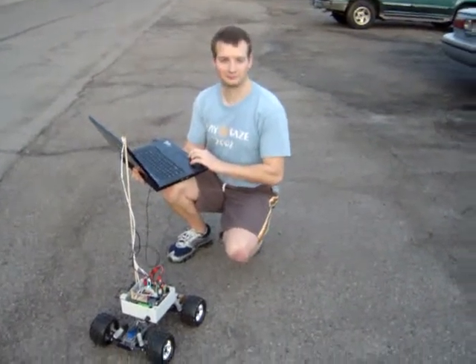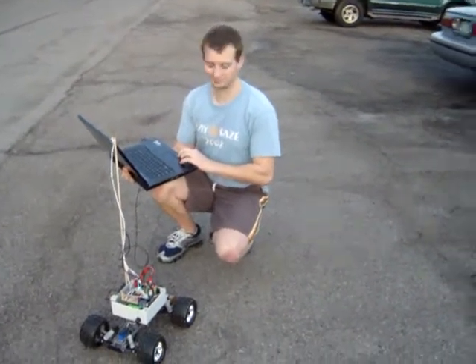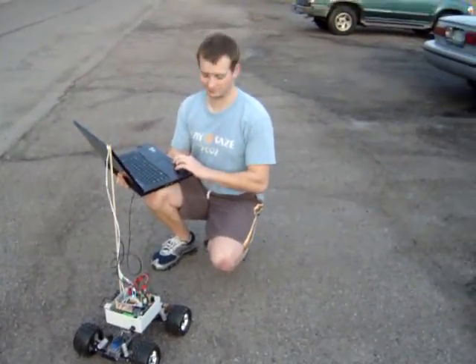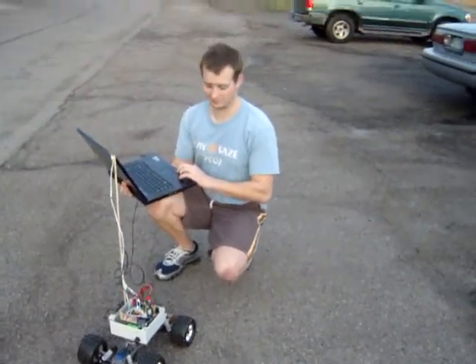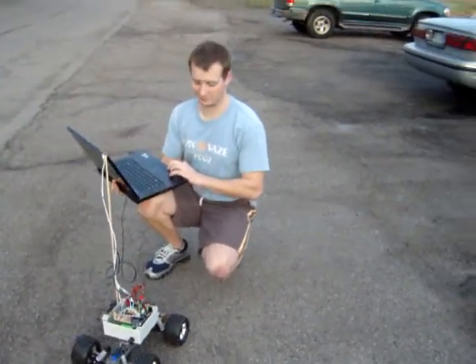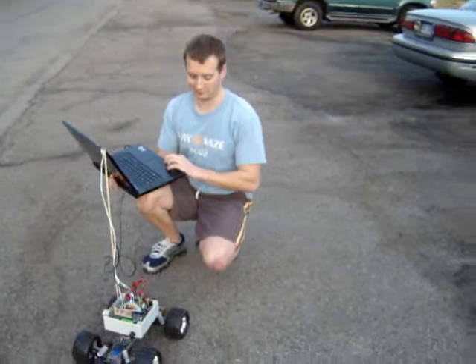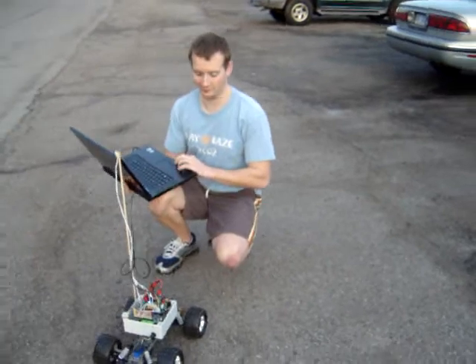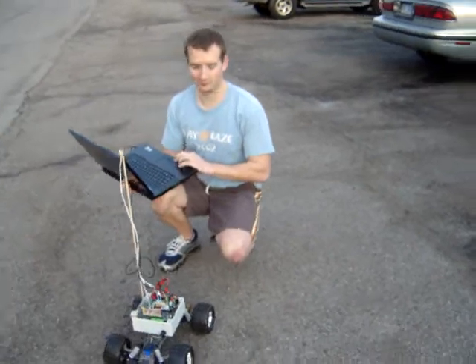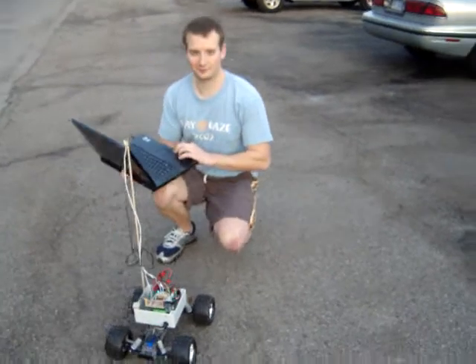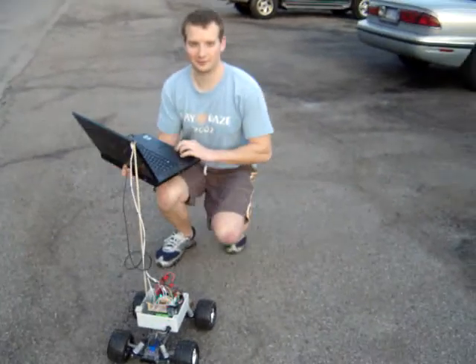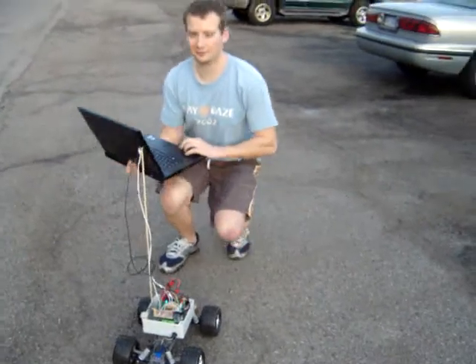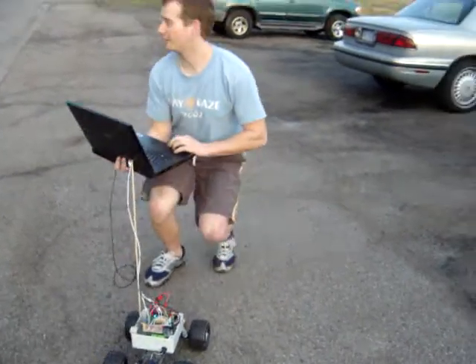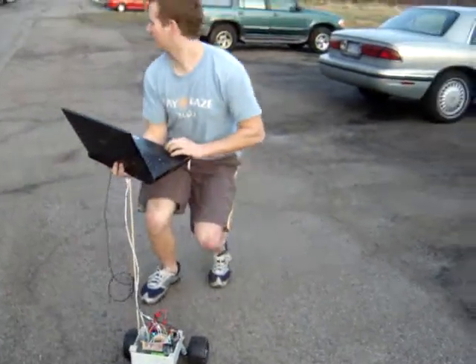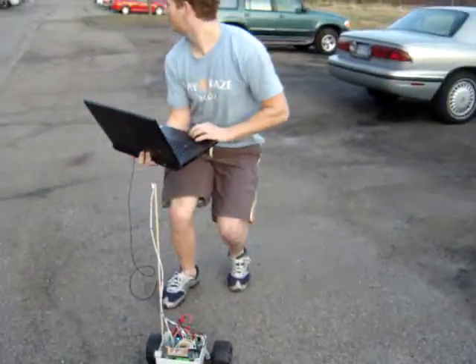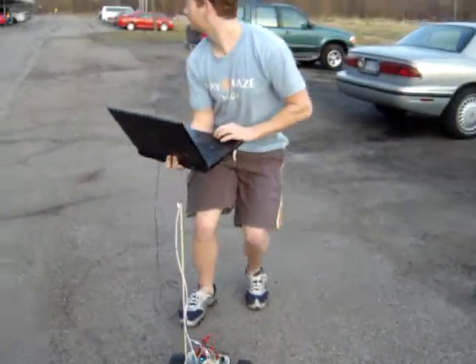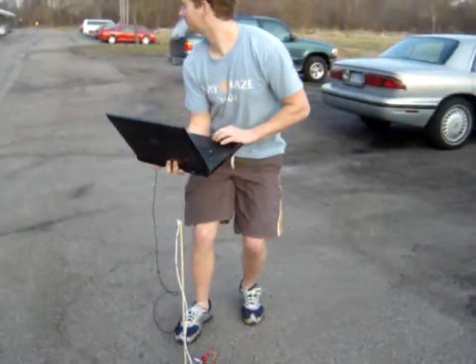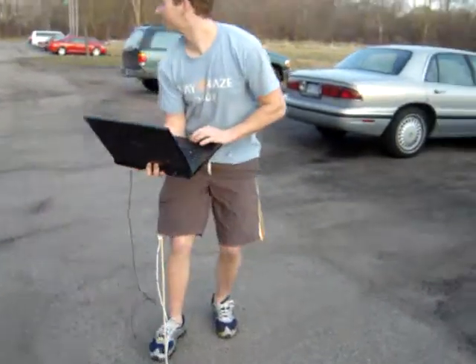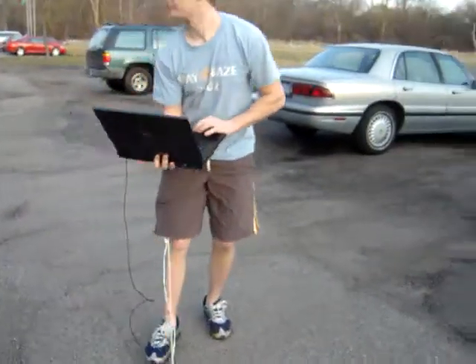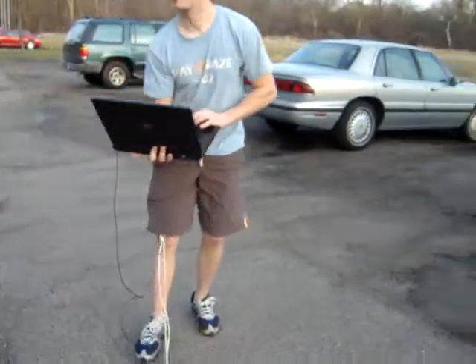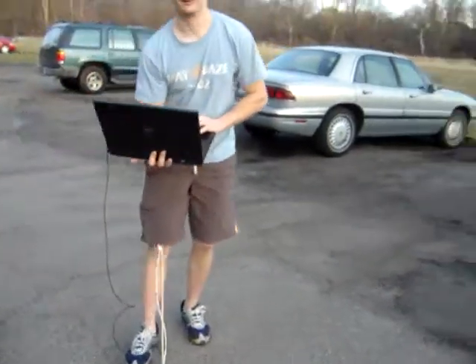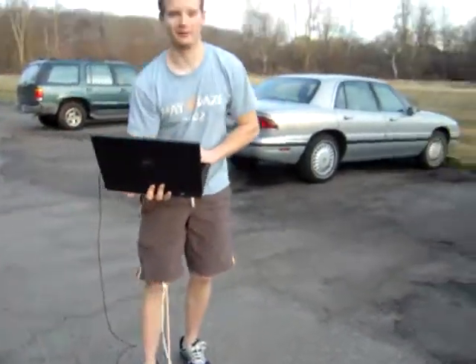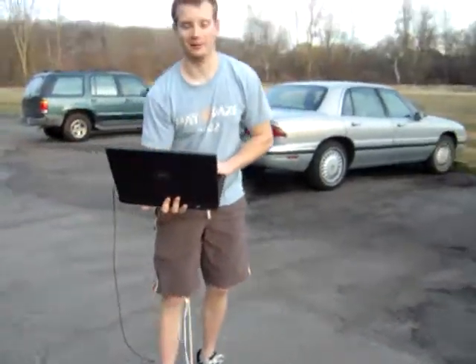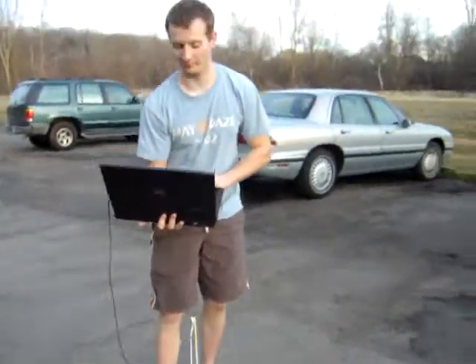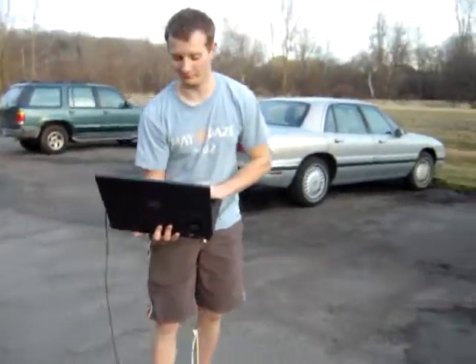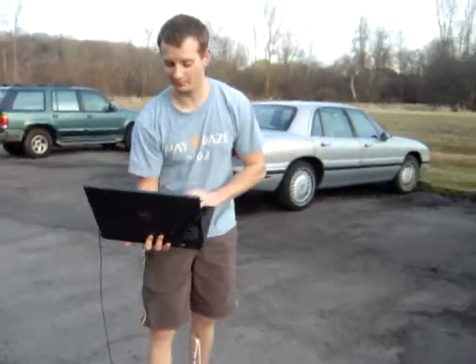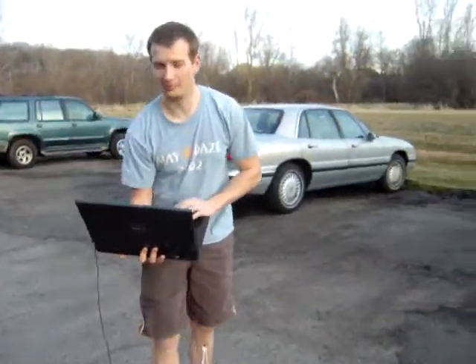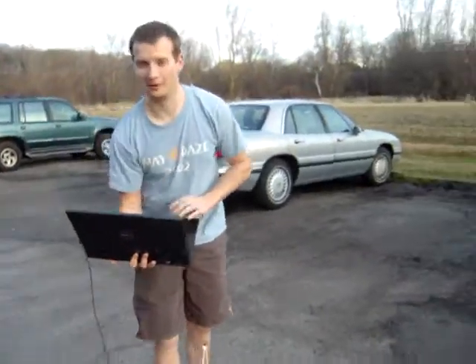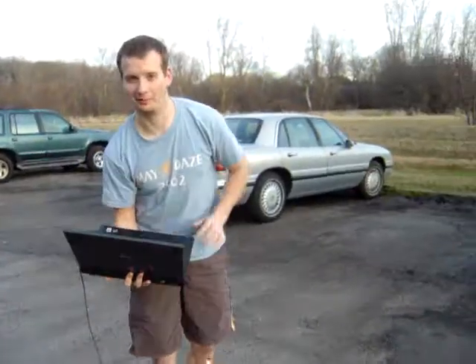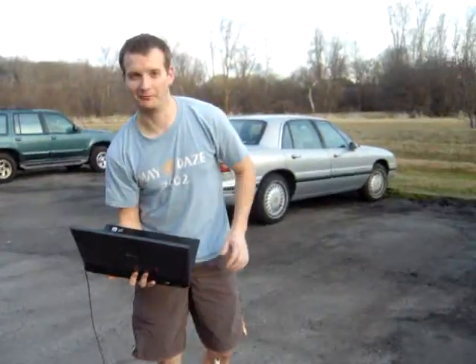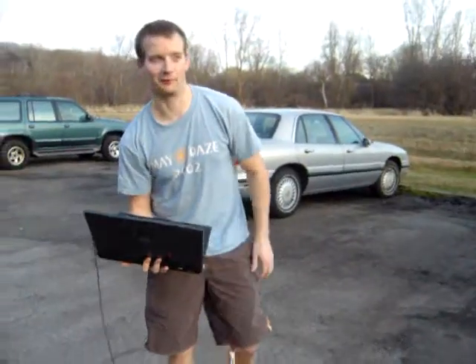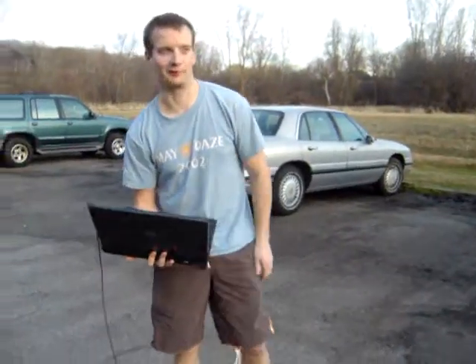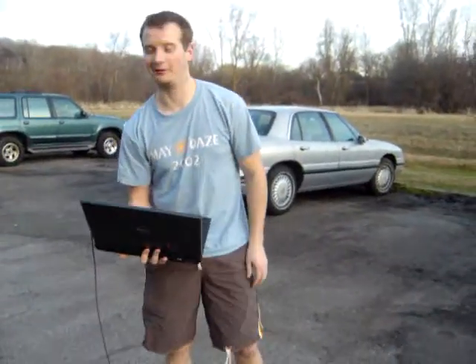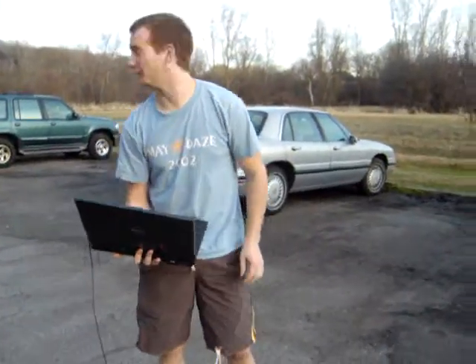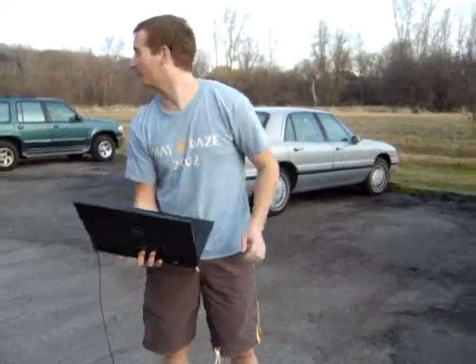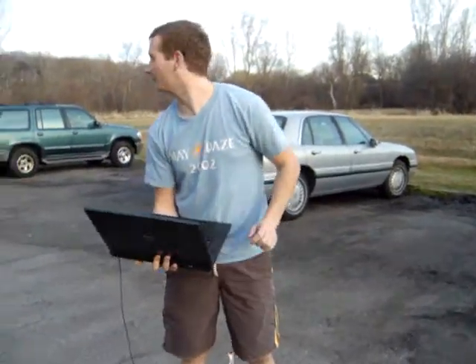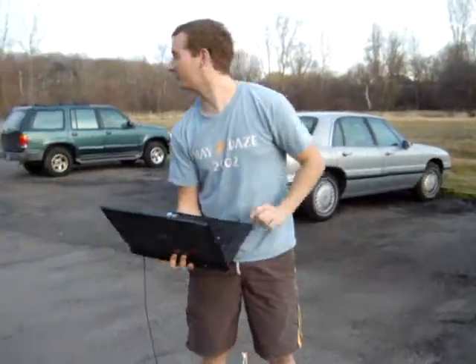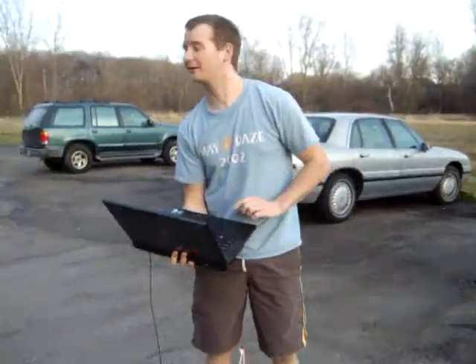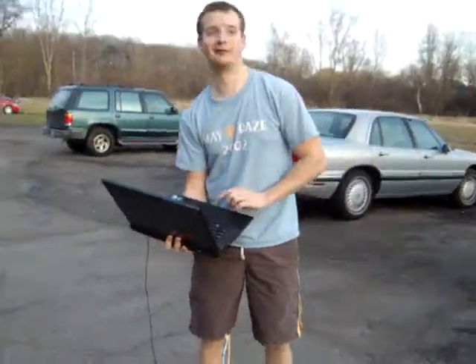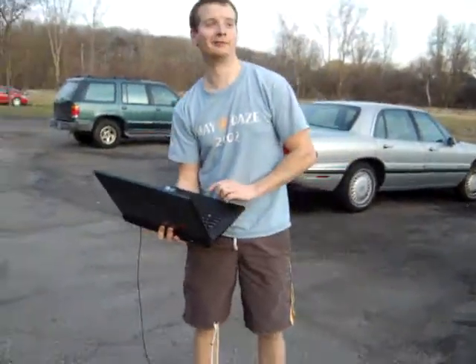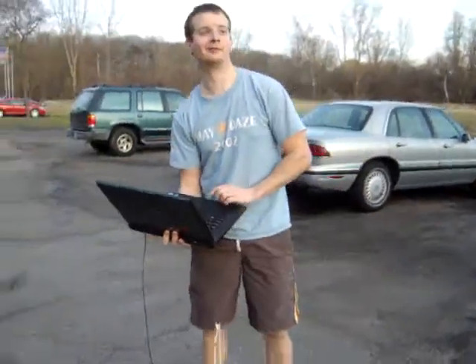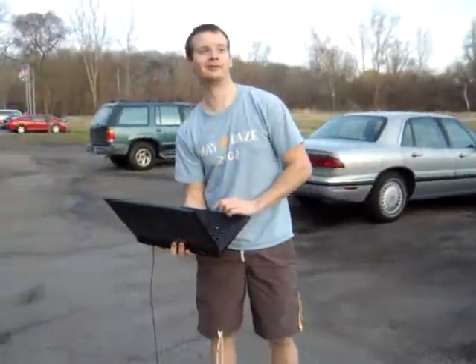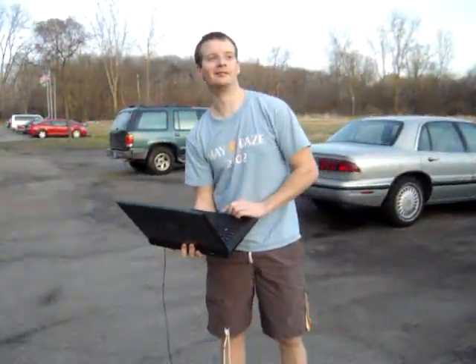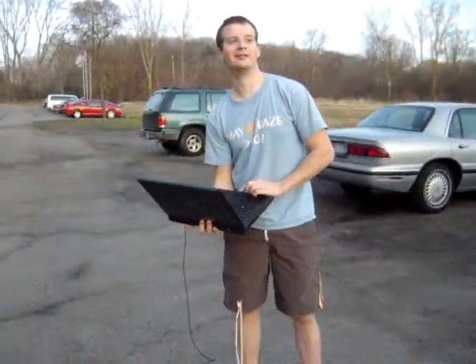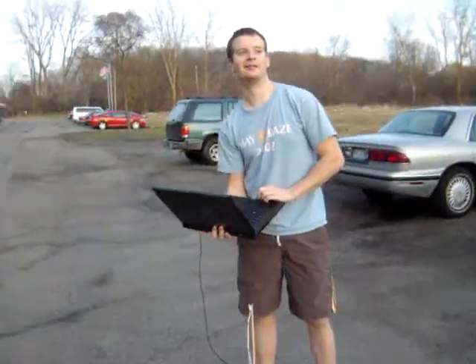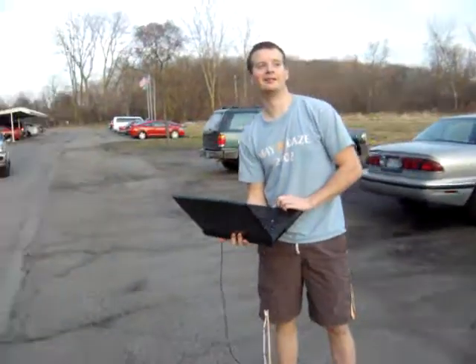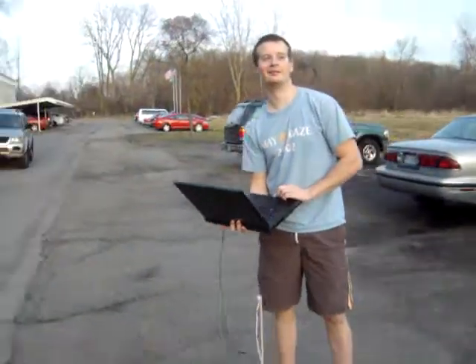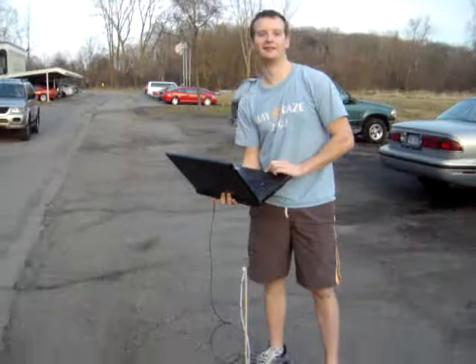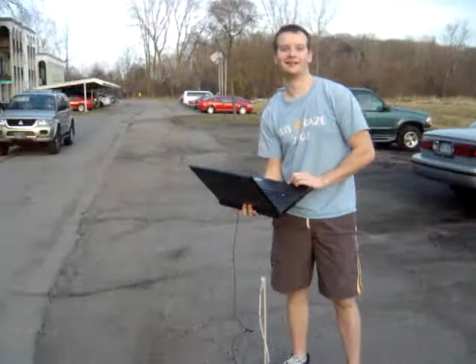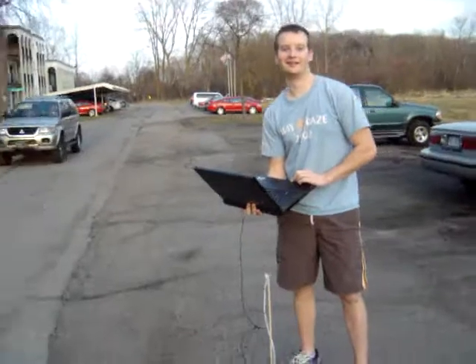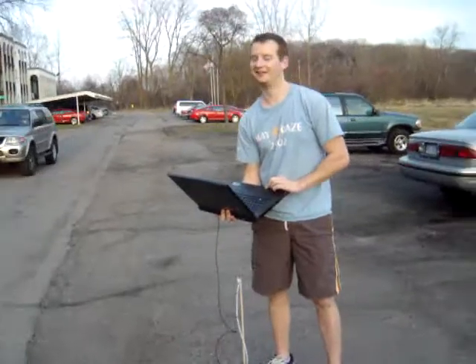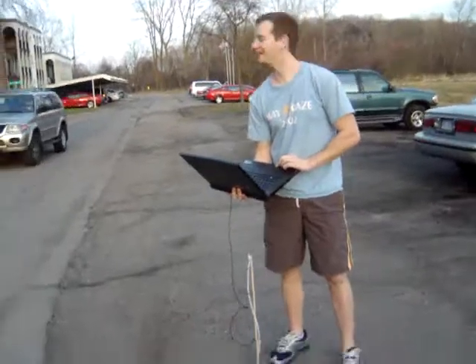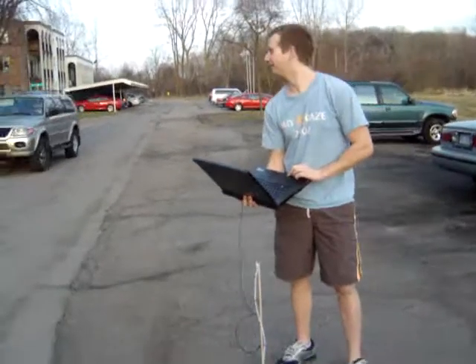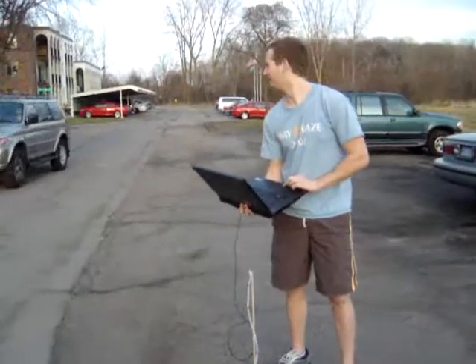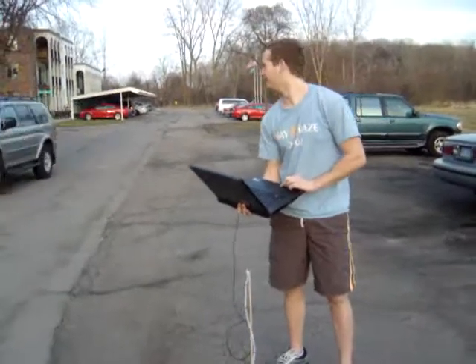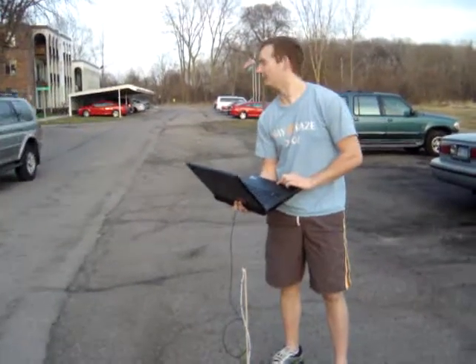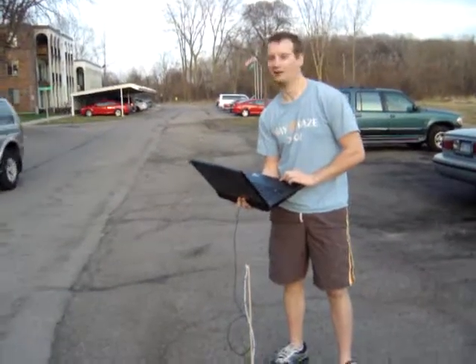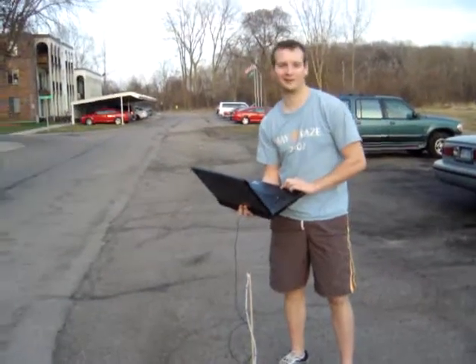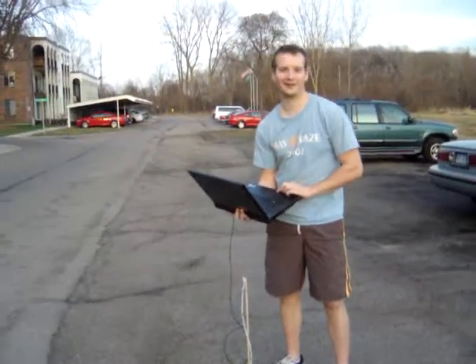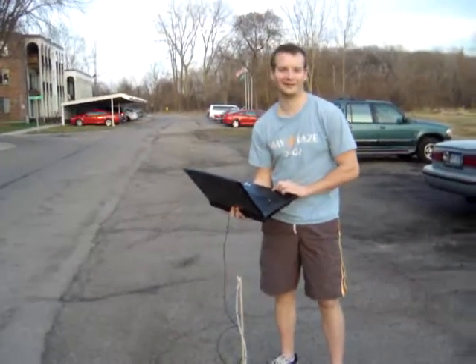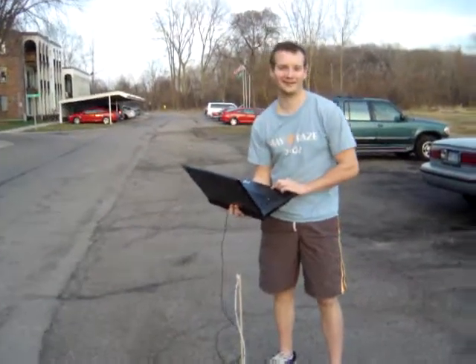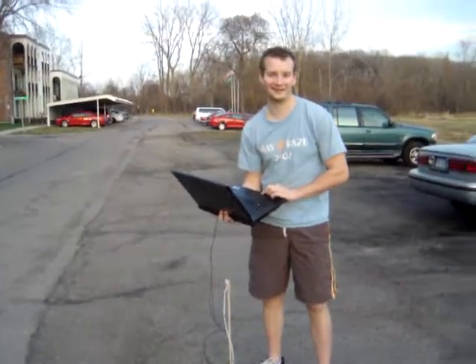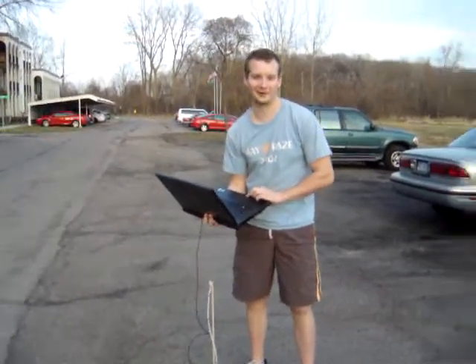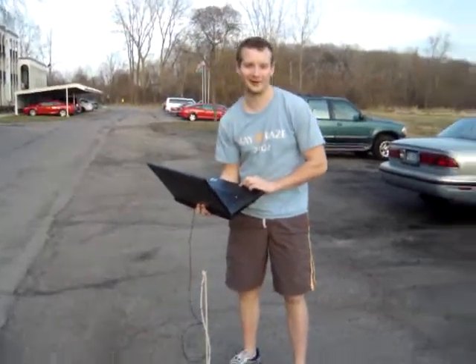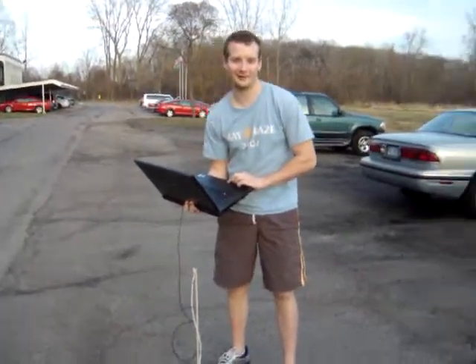So, without further ado, here we go. I've got to wait for a car here. Okay, here we go.